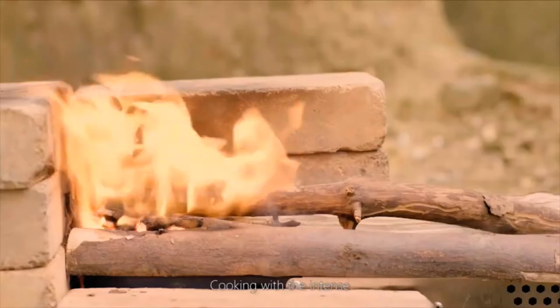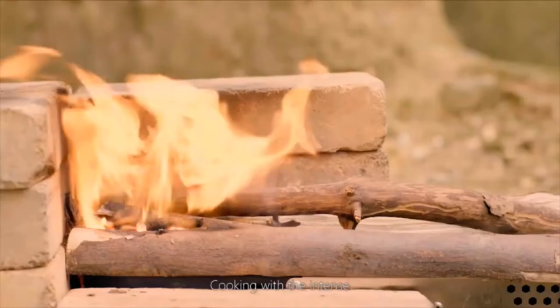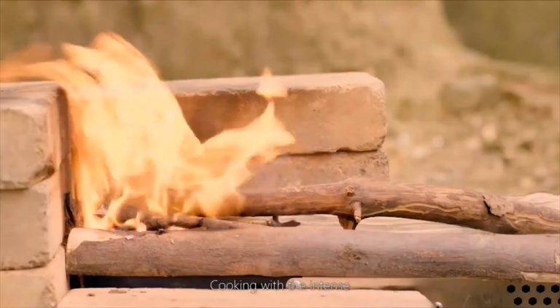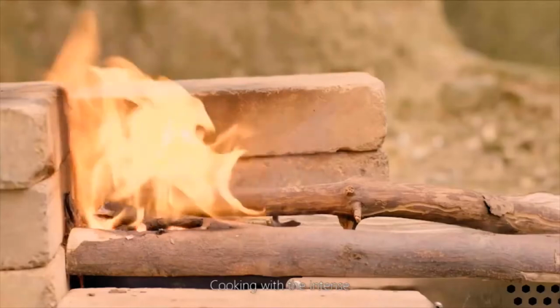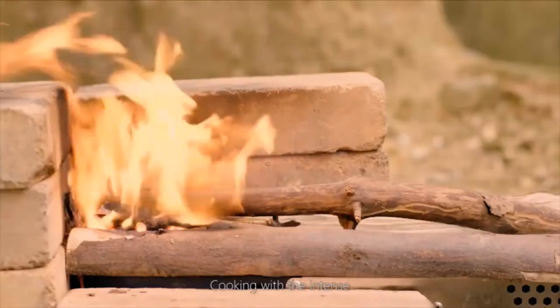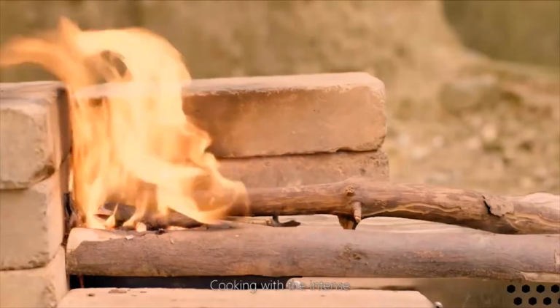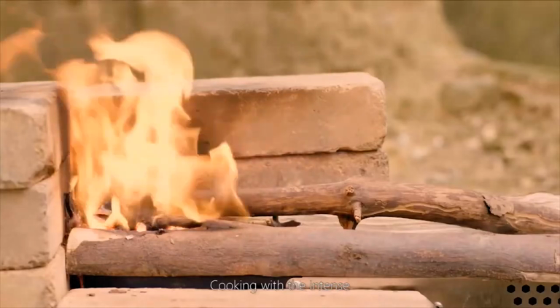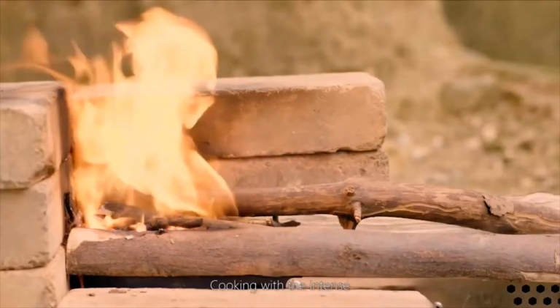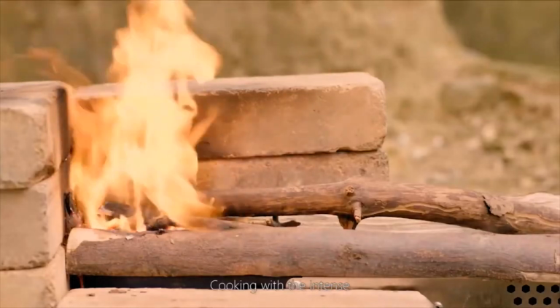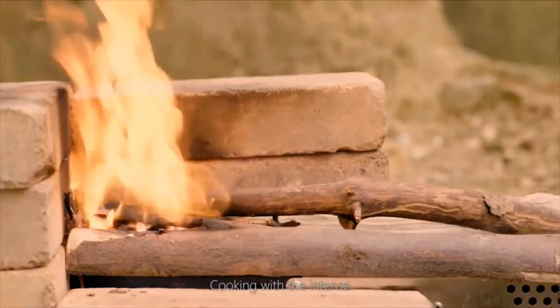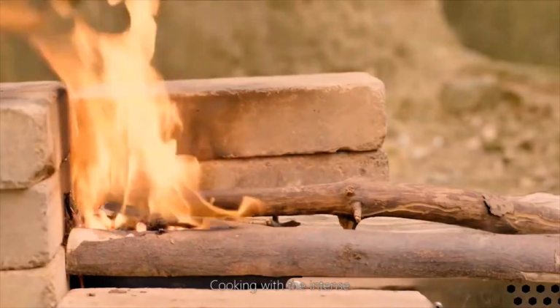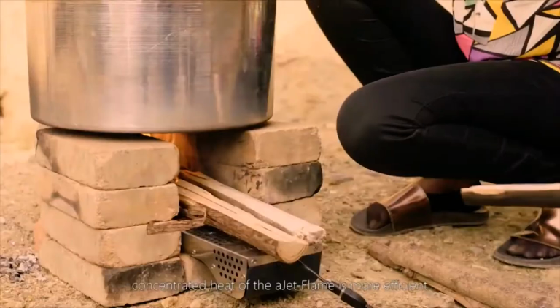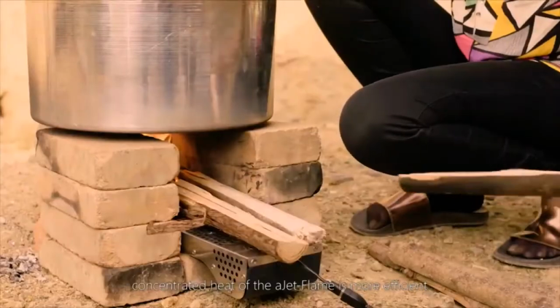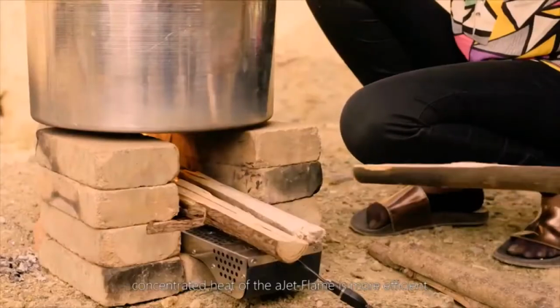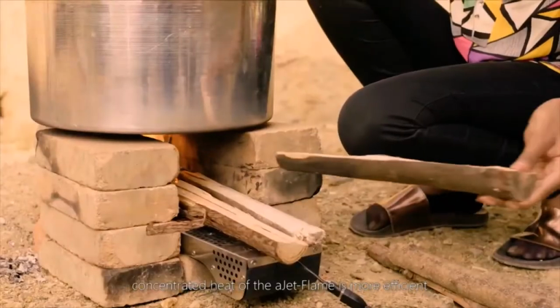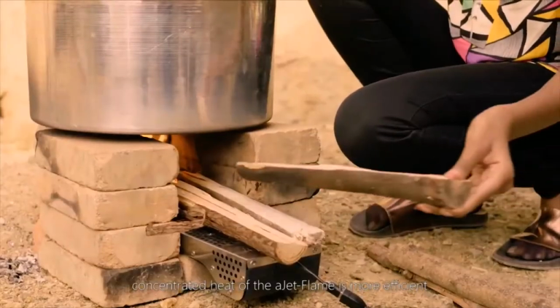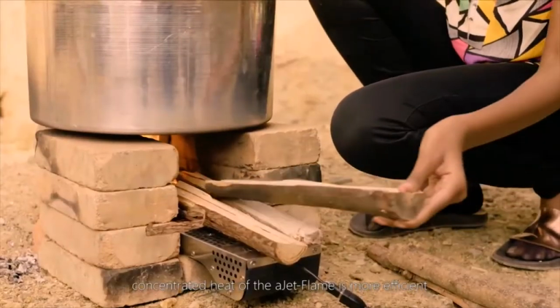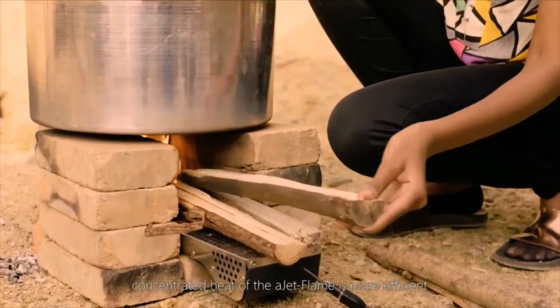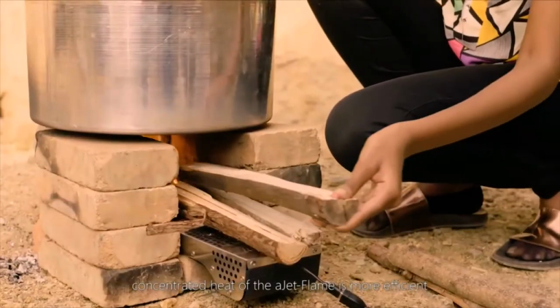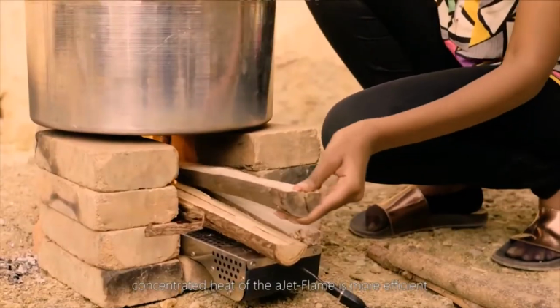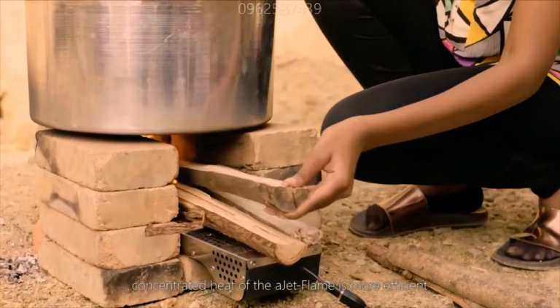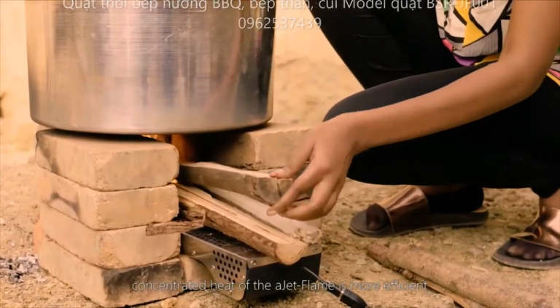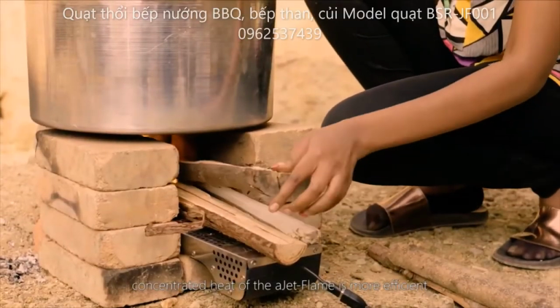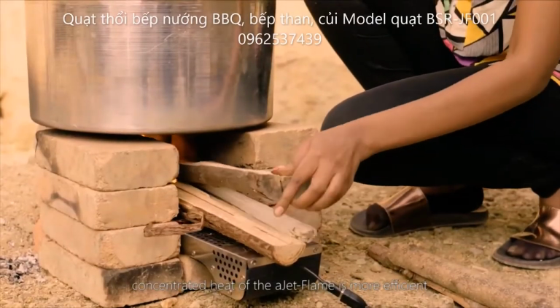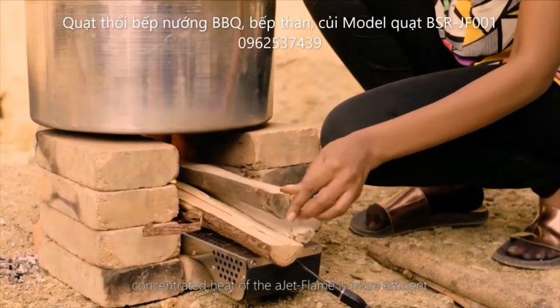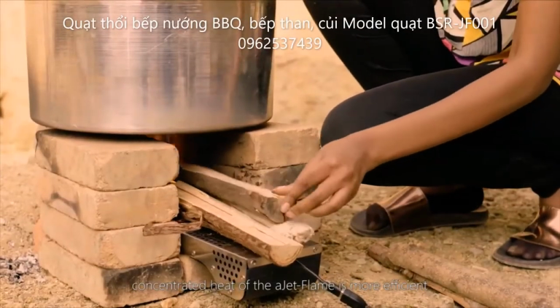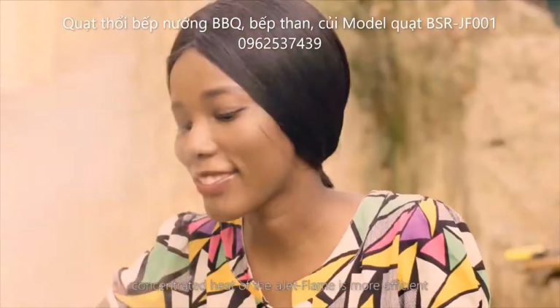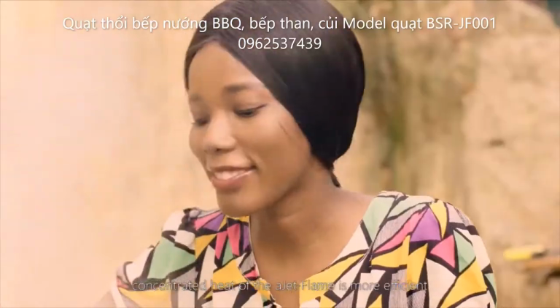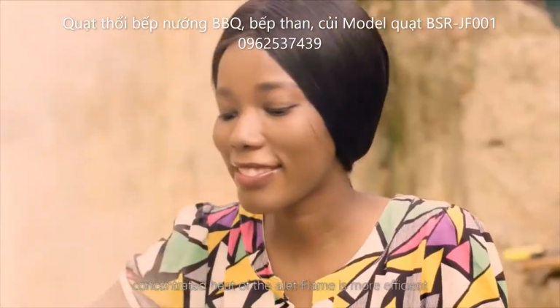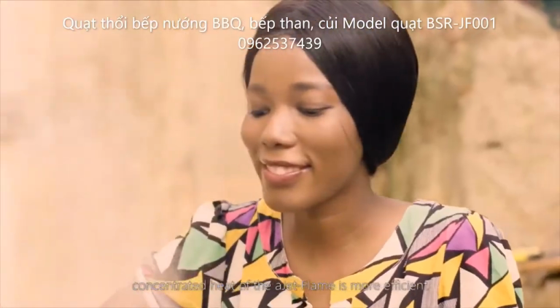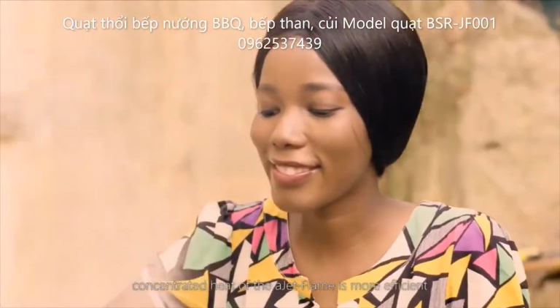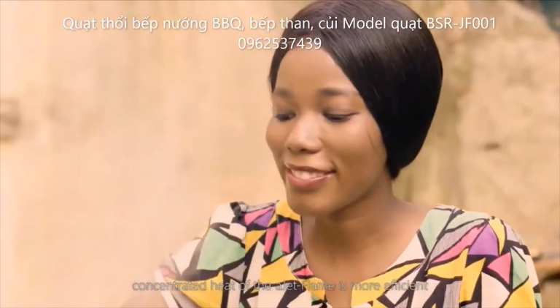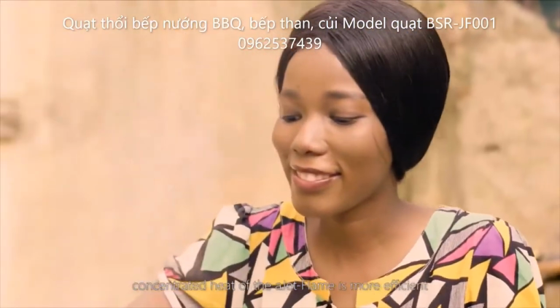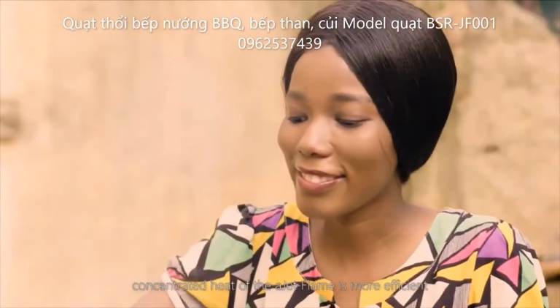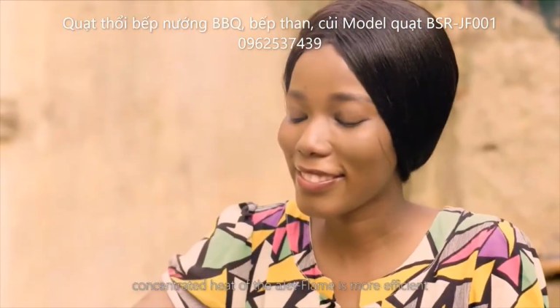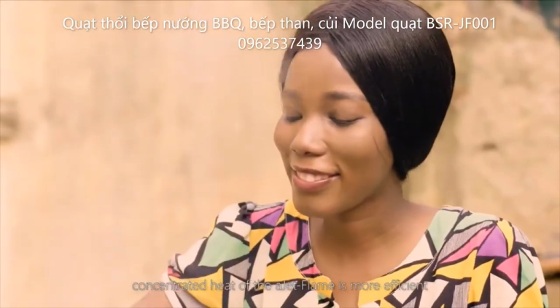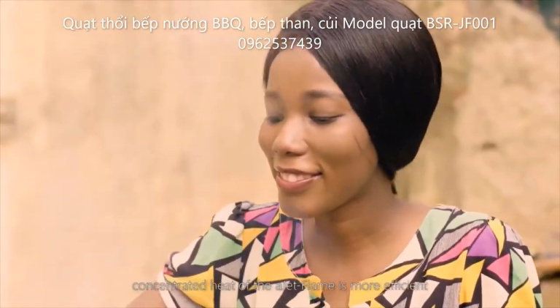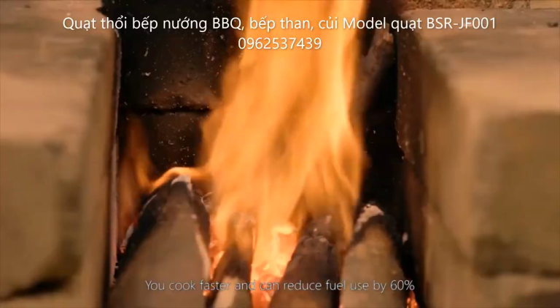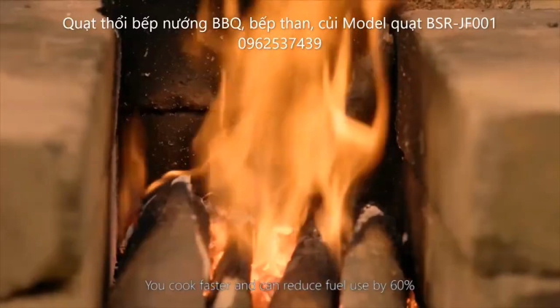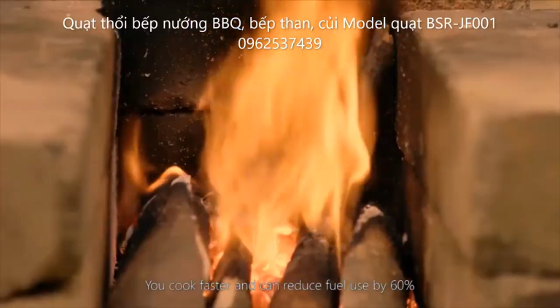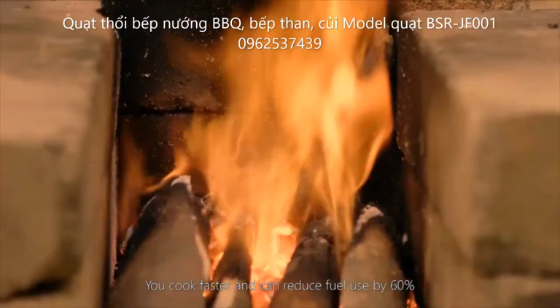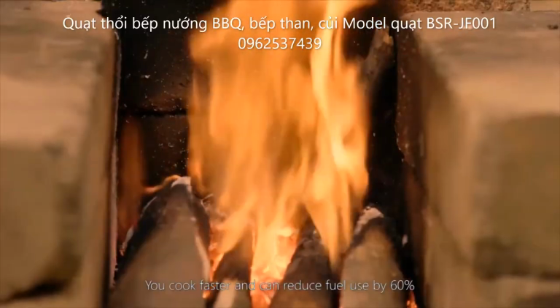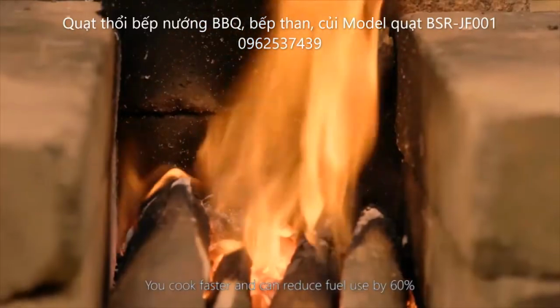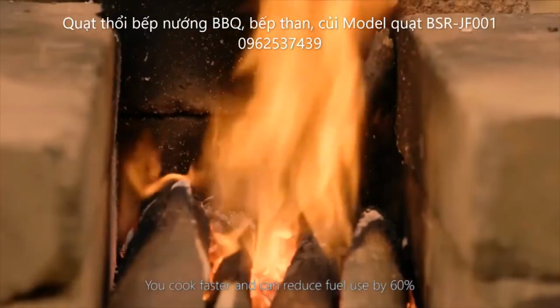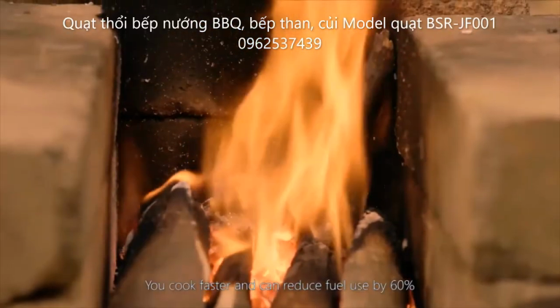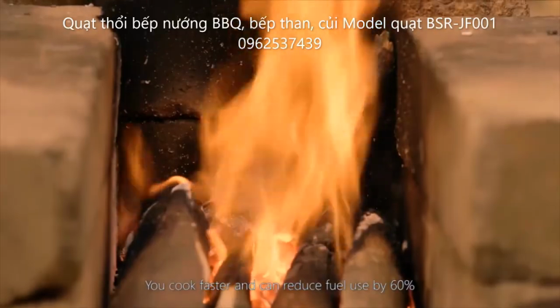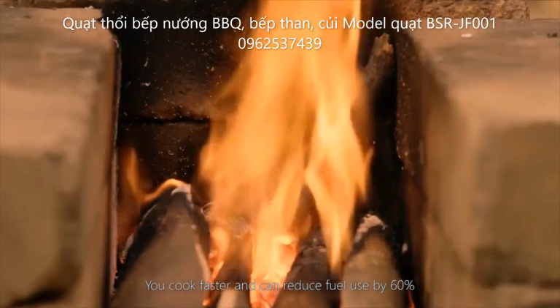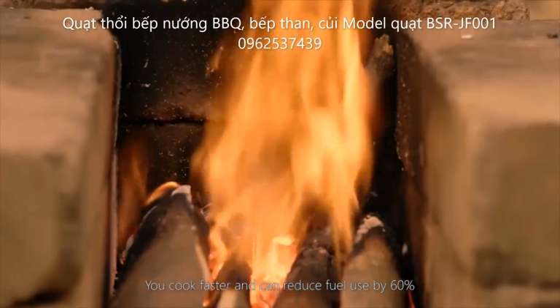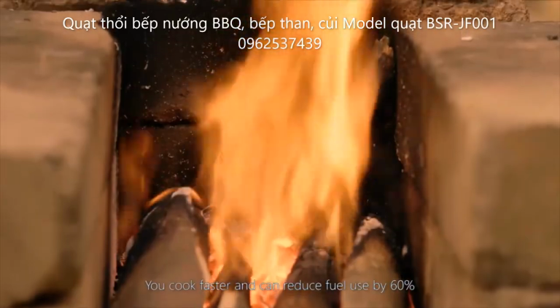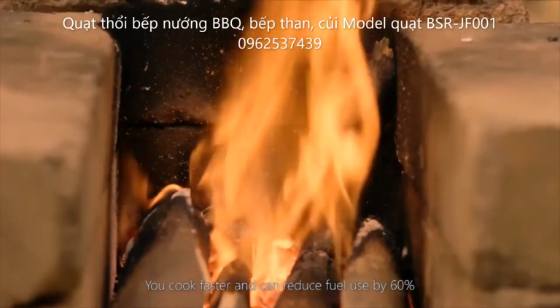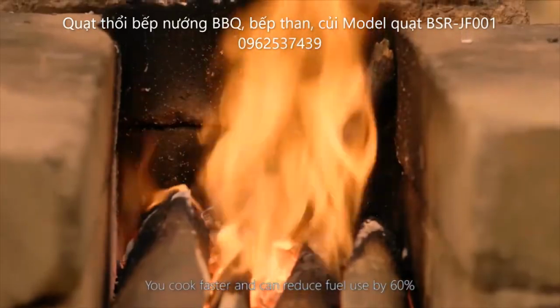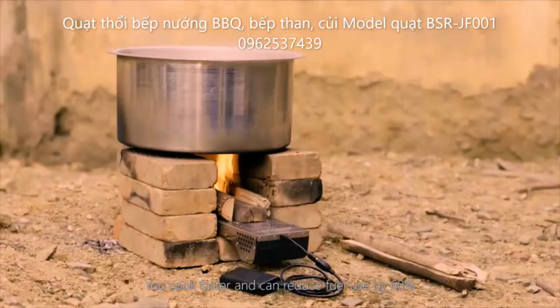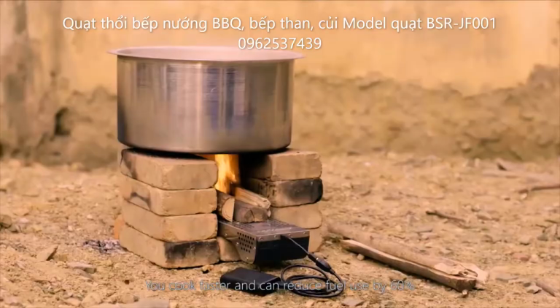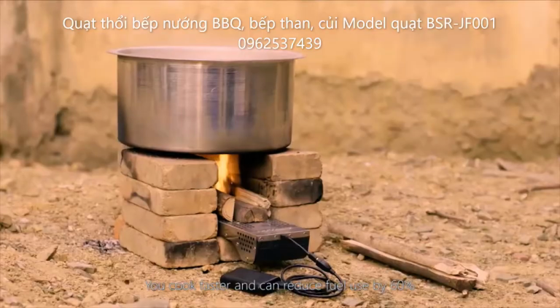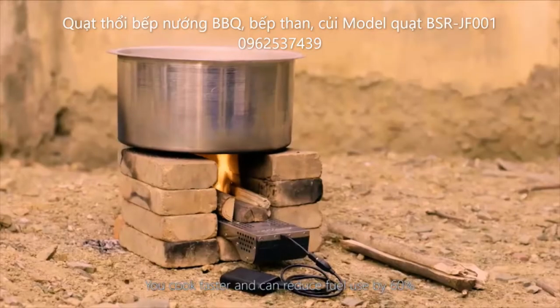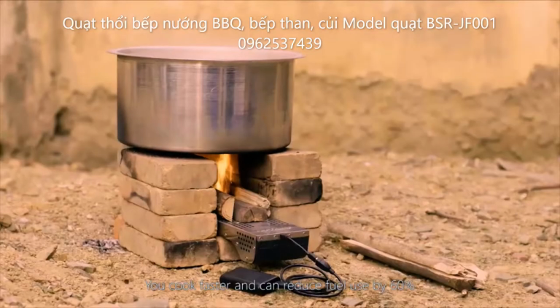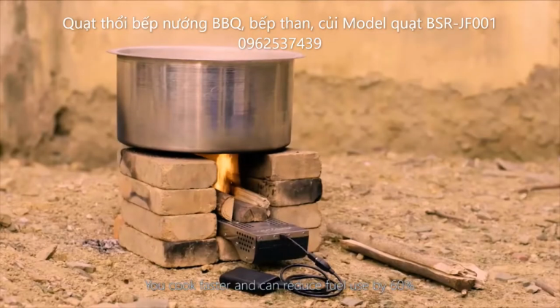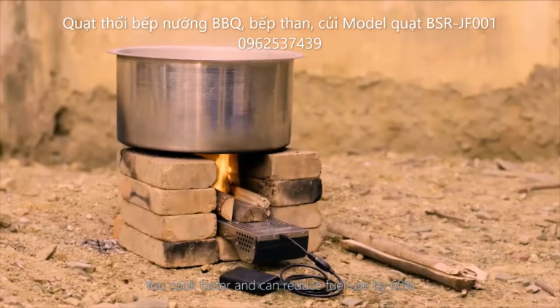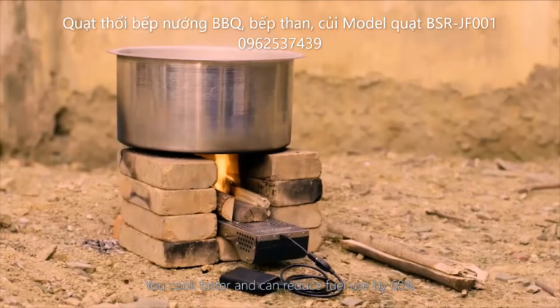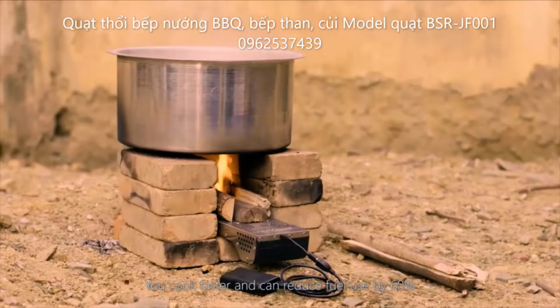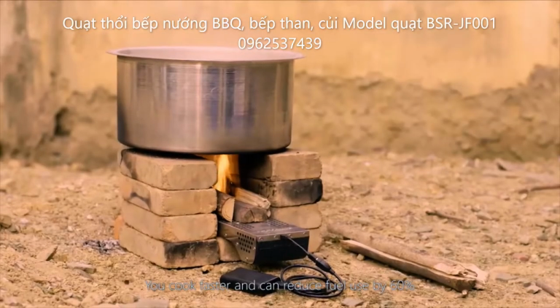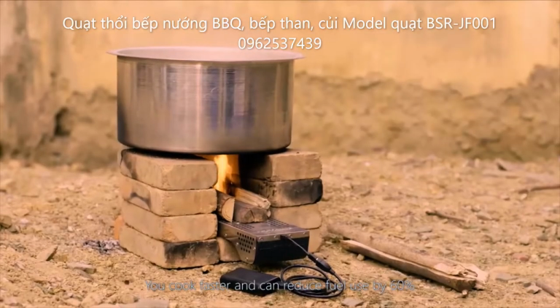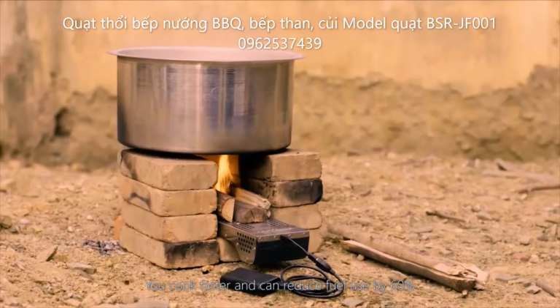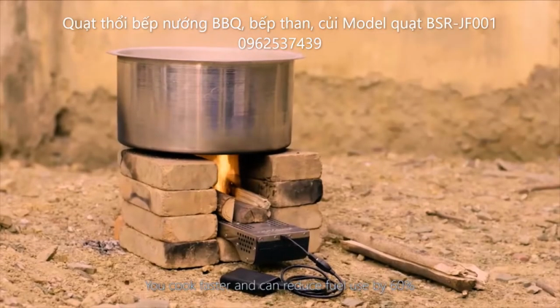Cooking with the intense, concentrated heat of the JetFlame is more efficient. You cook faster and can reduce fuel use by 60%.